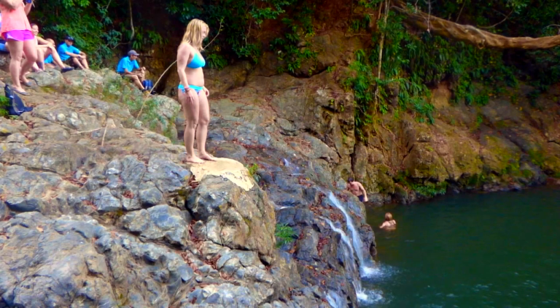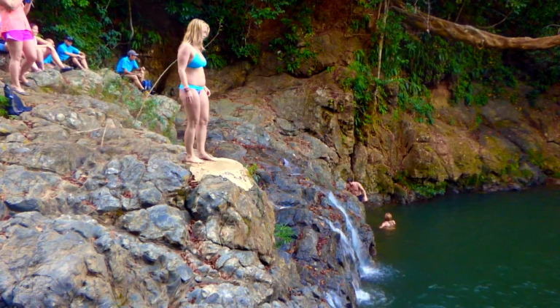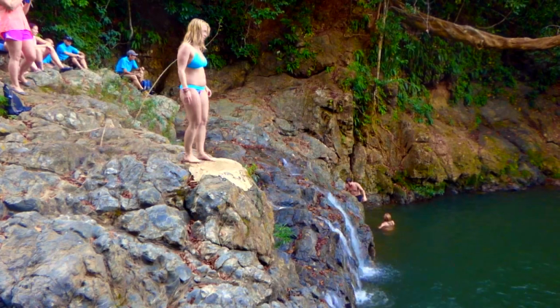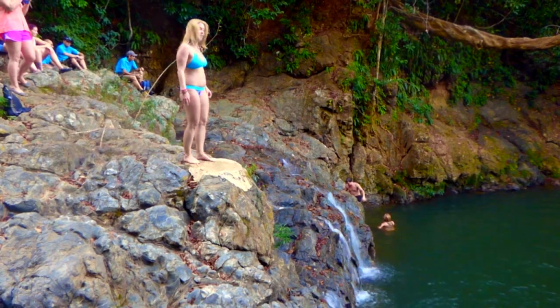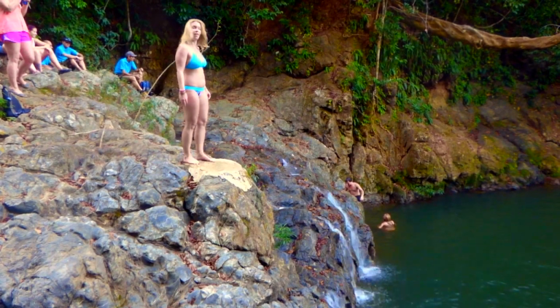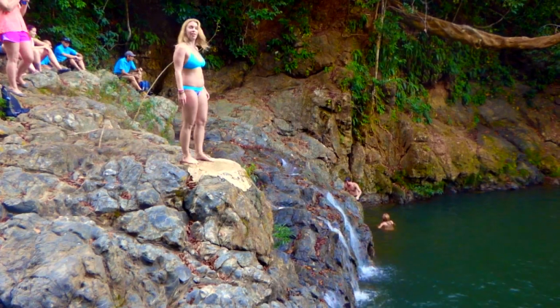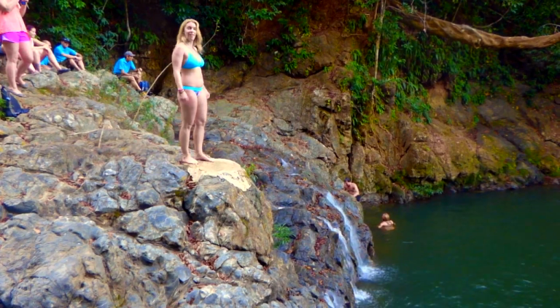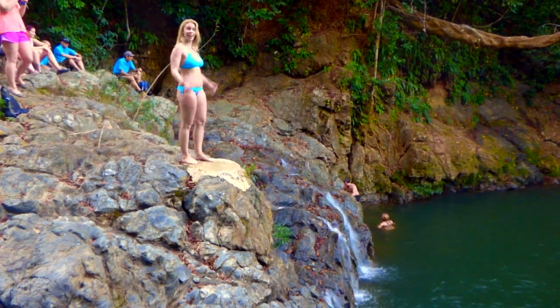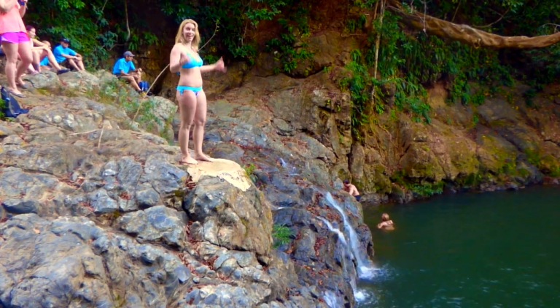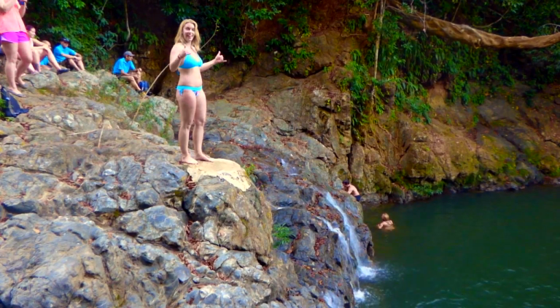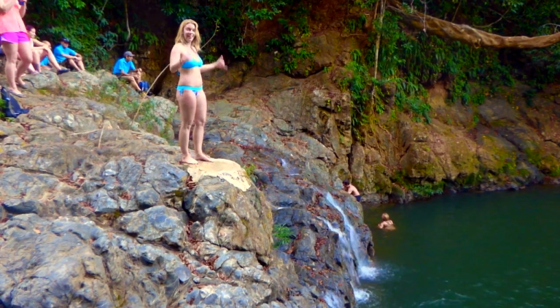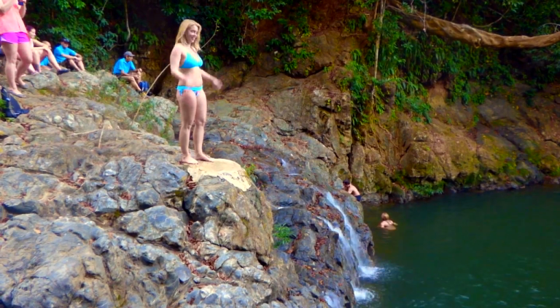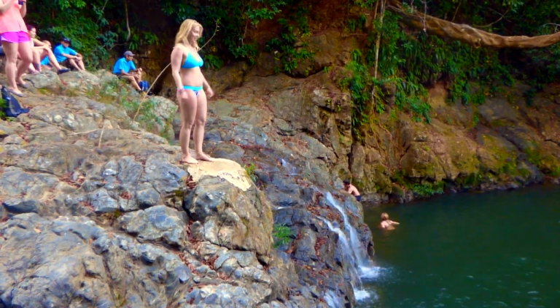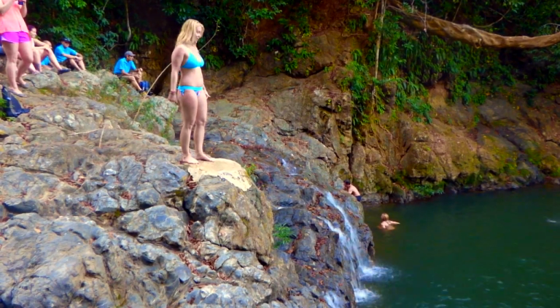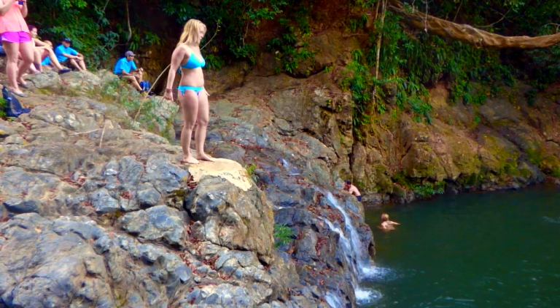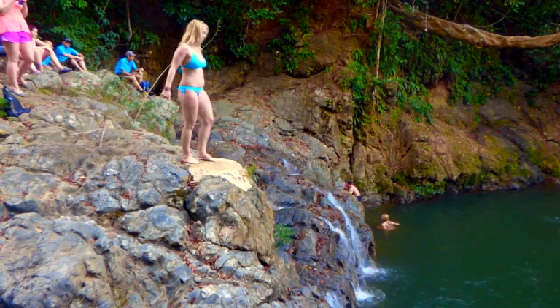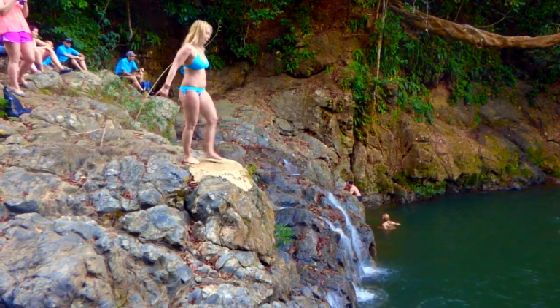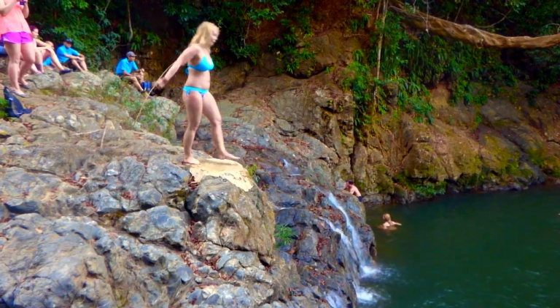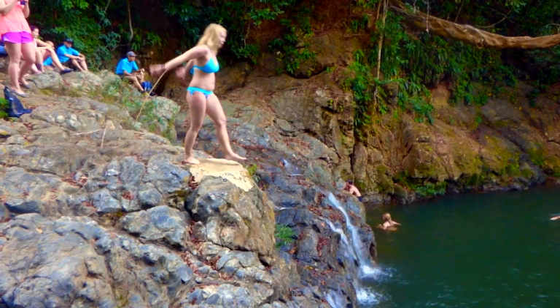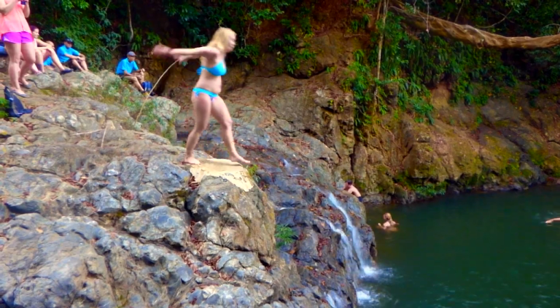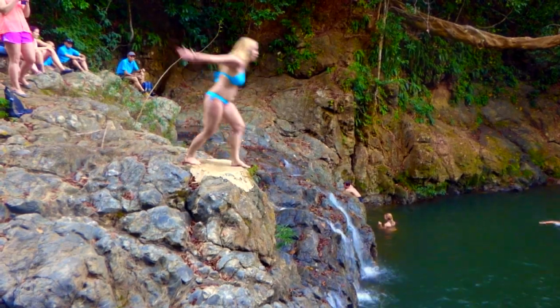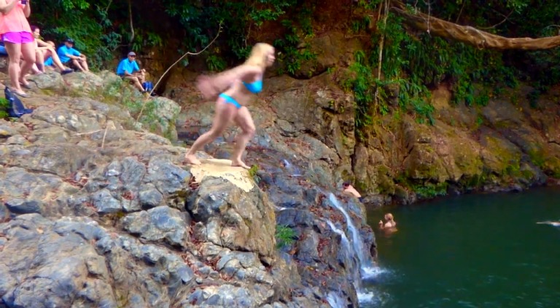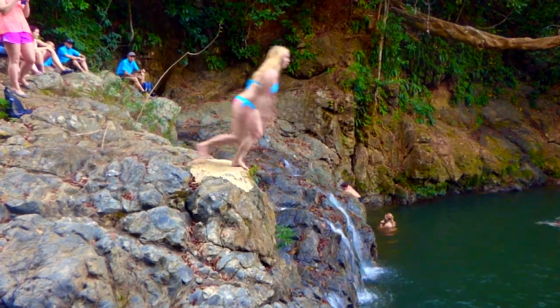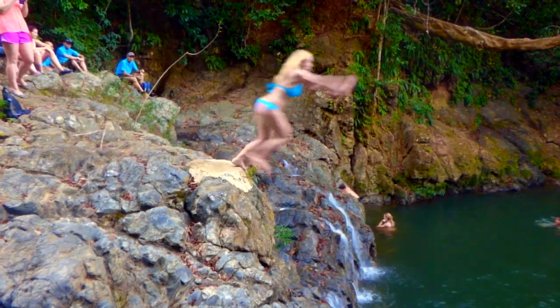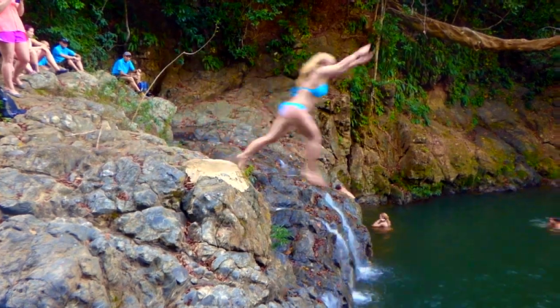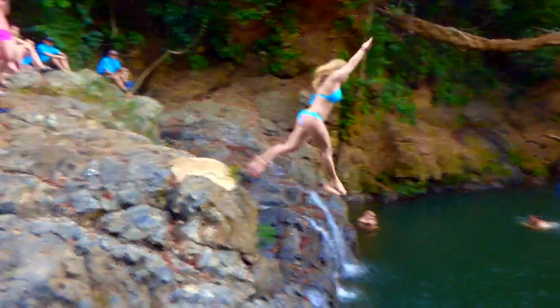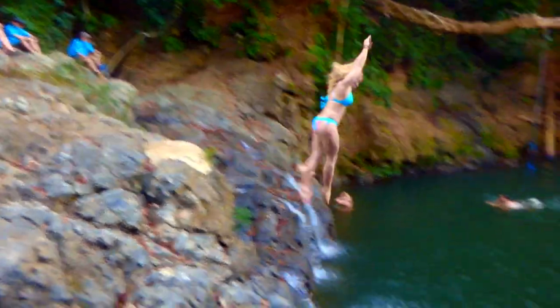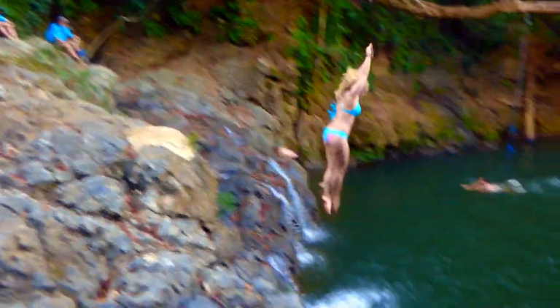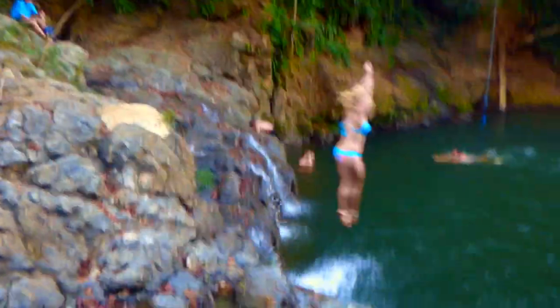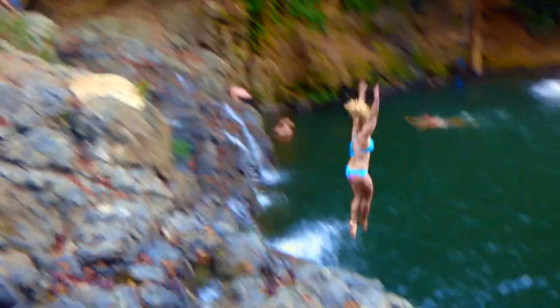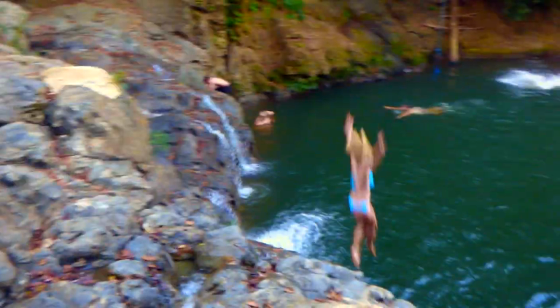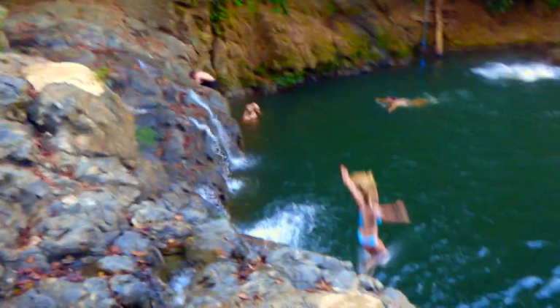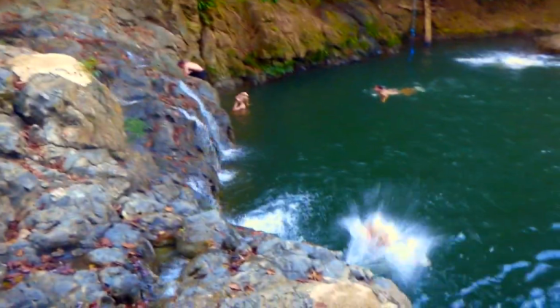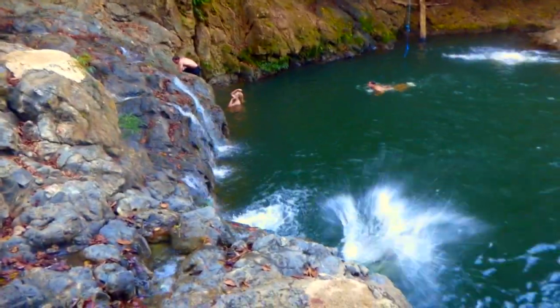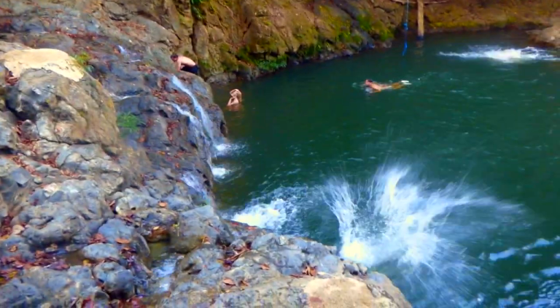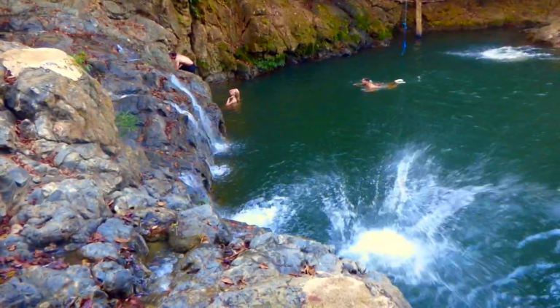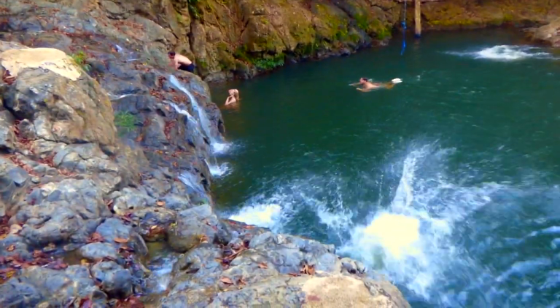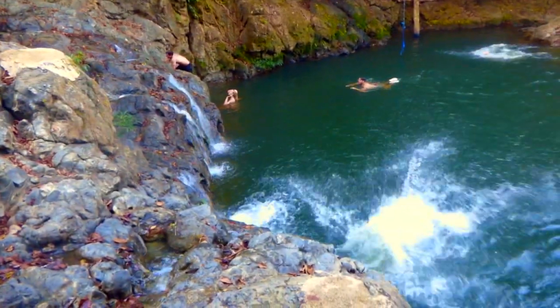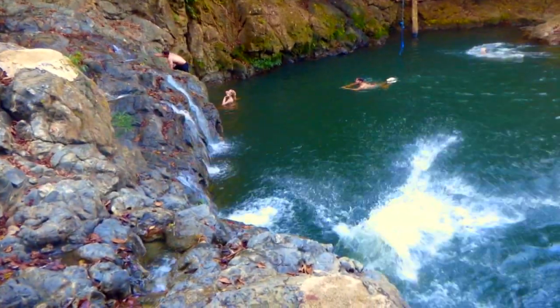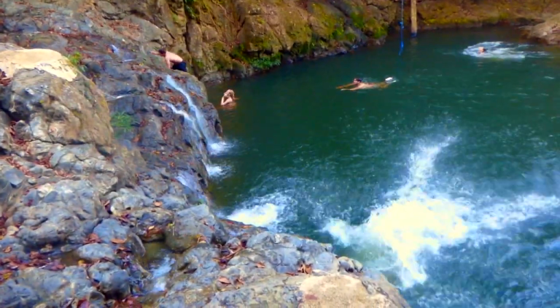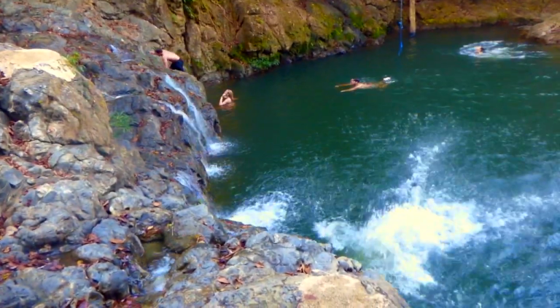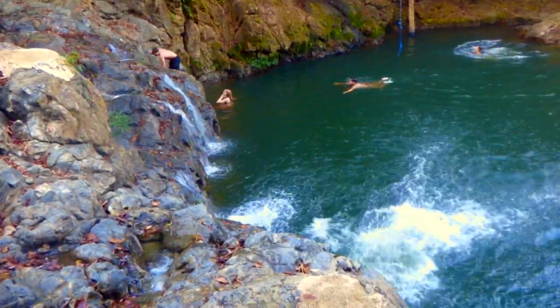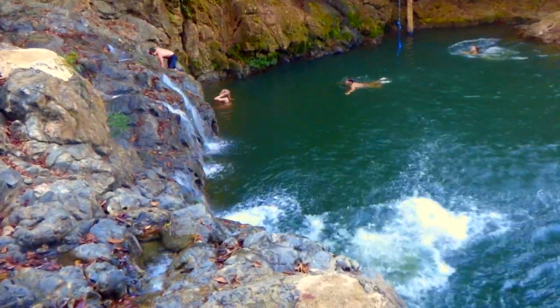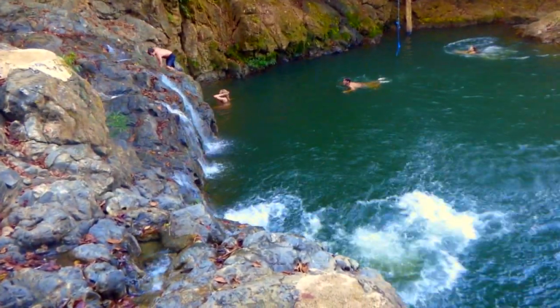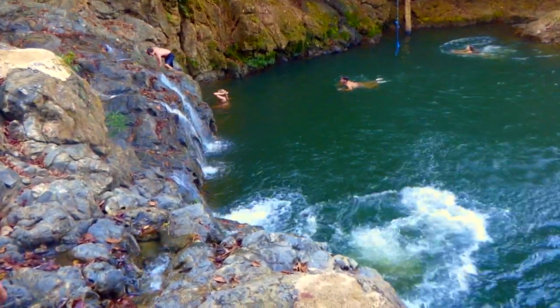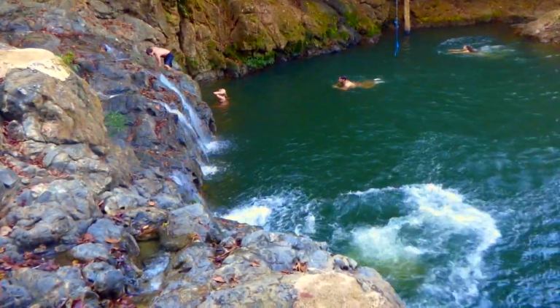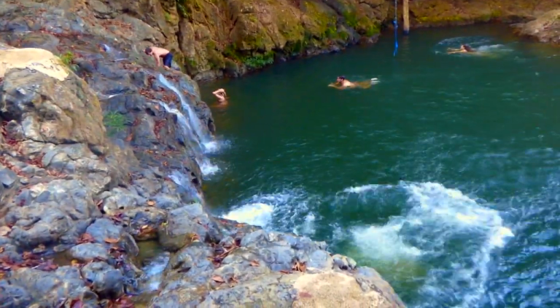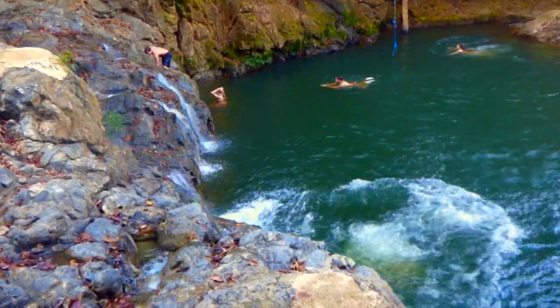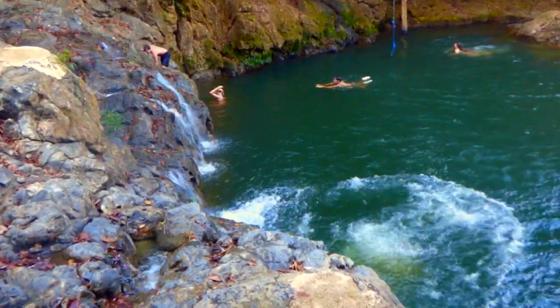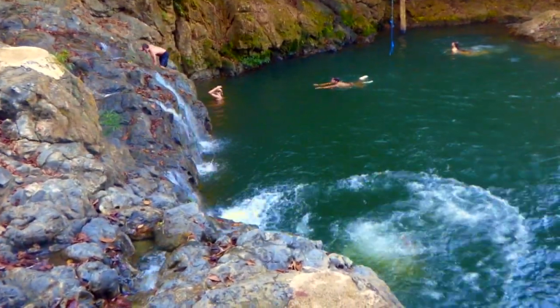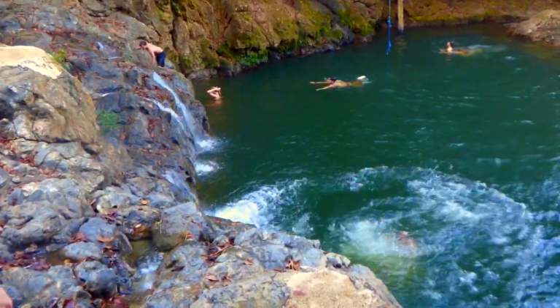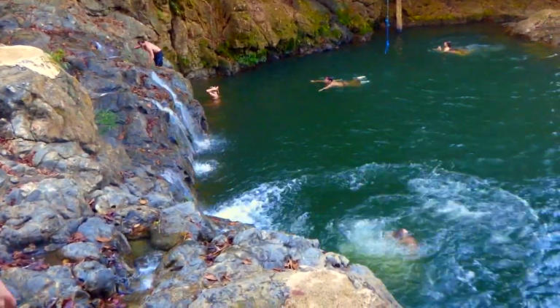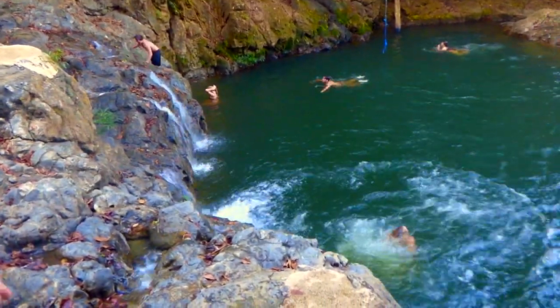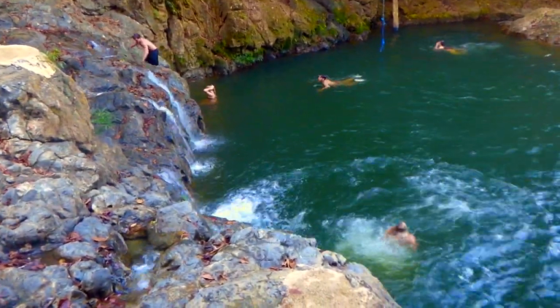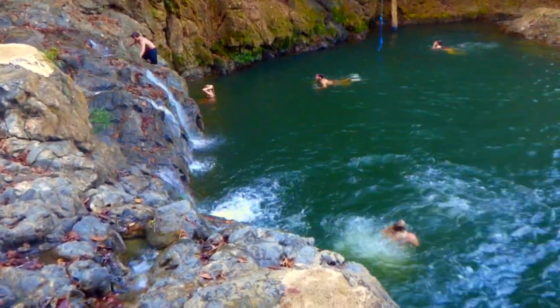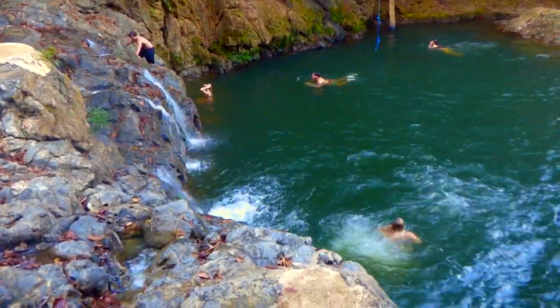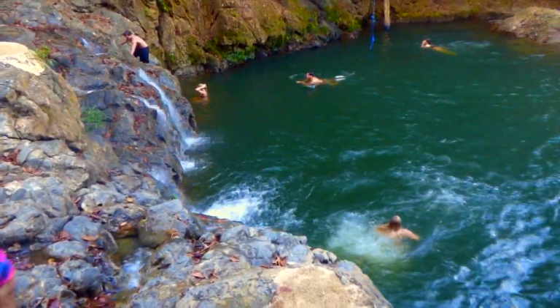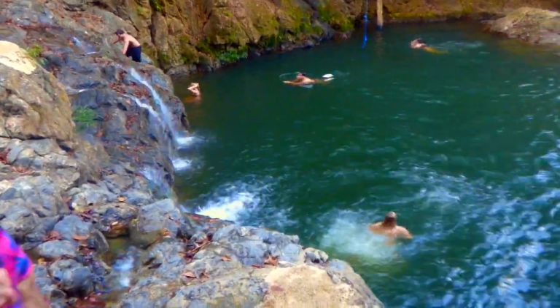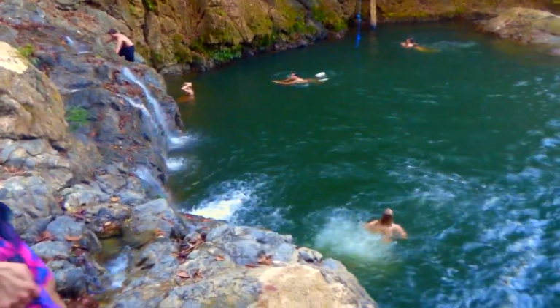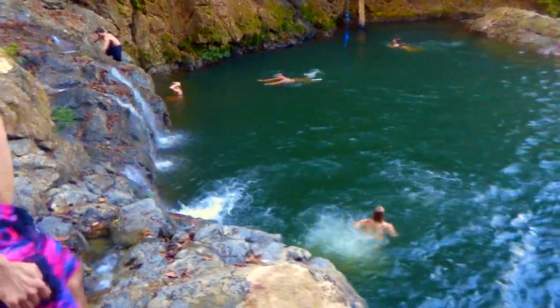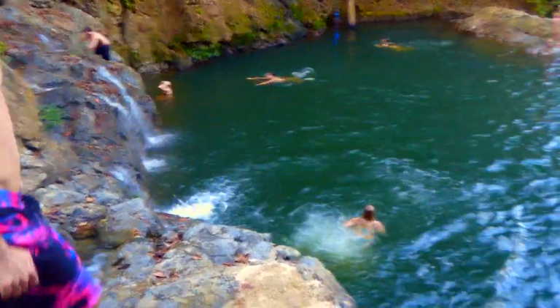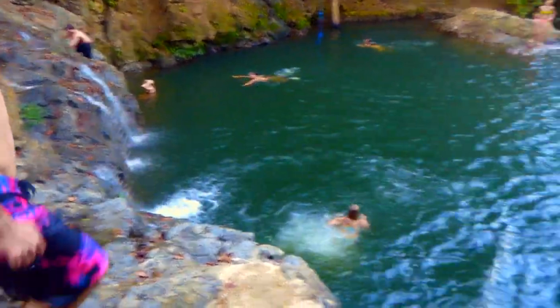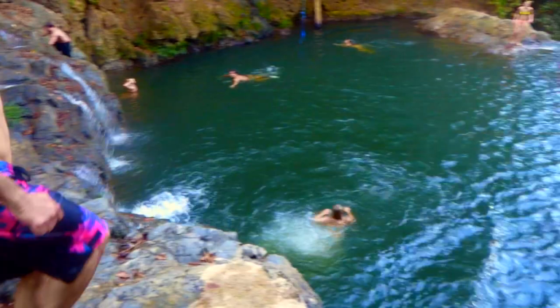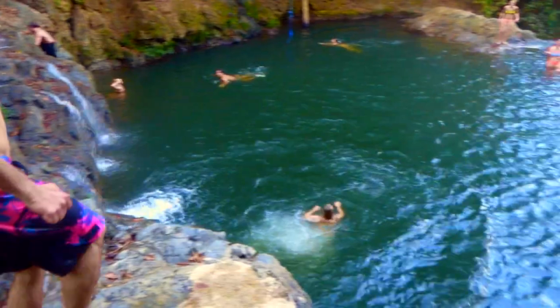Here we are at the waterfall. This is about a 15-foot jump and the water just feels so refreshing.